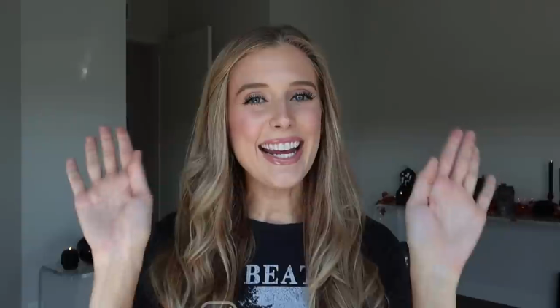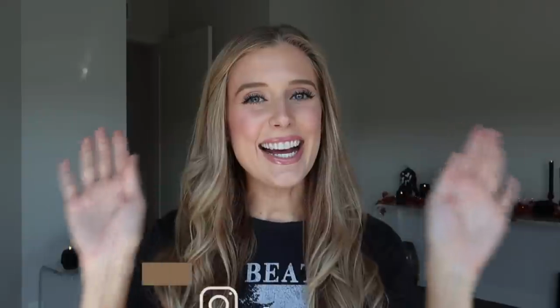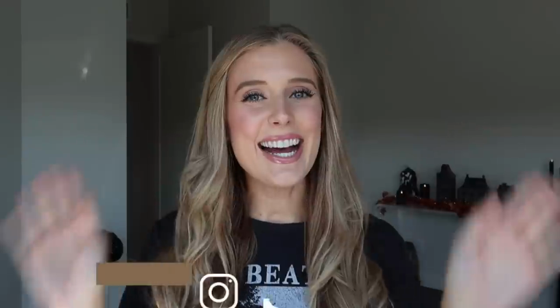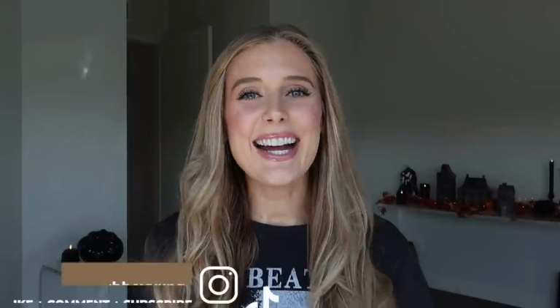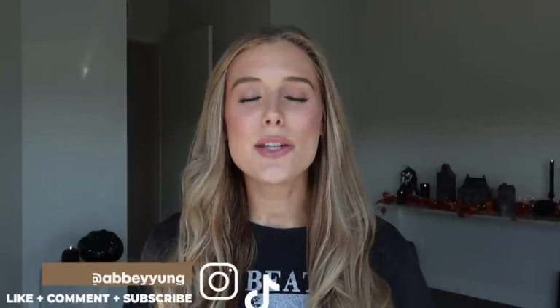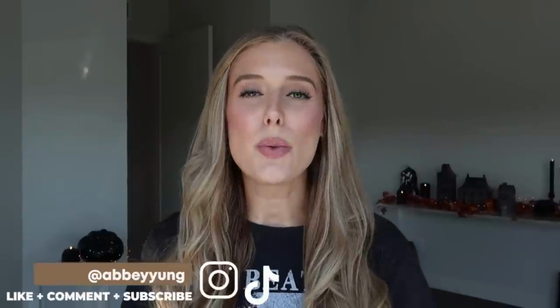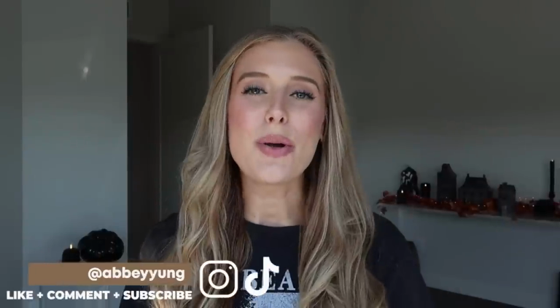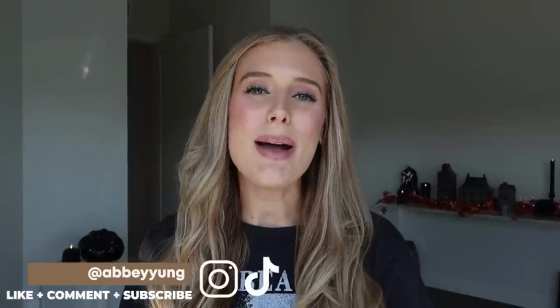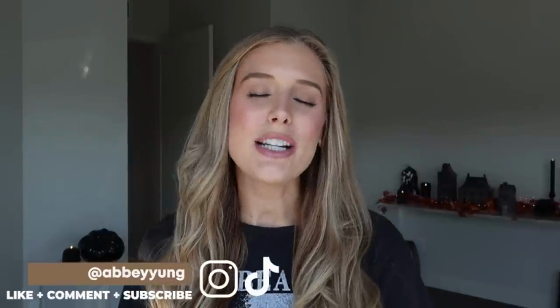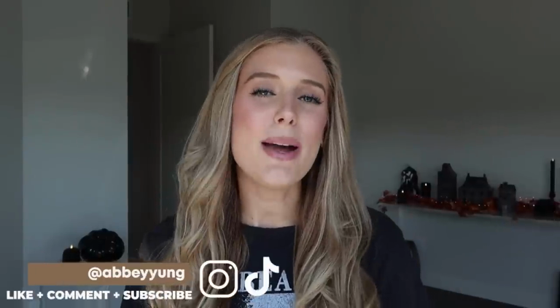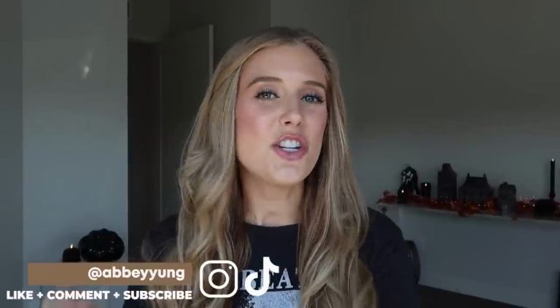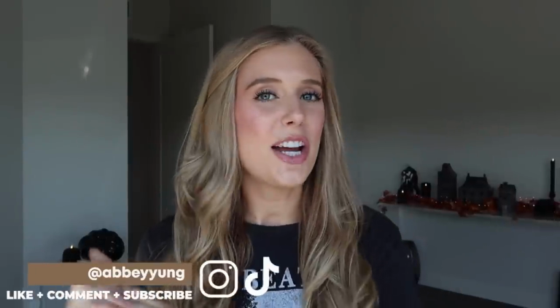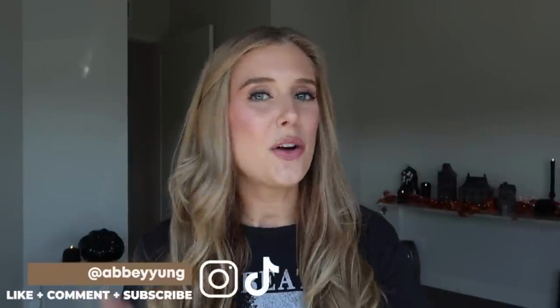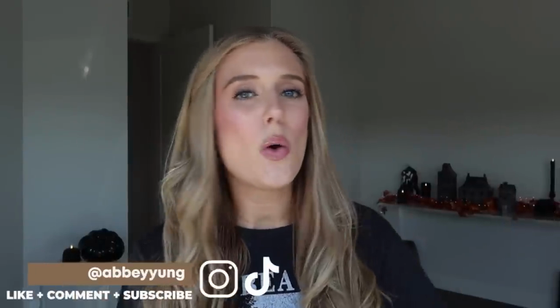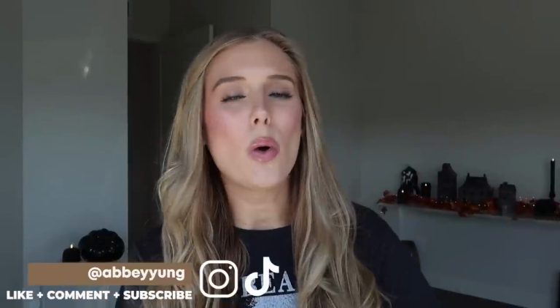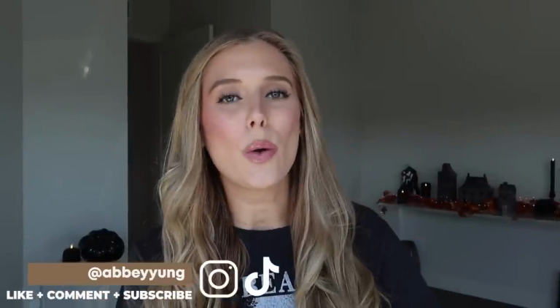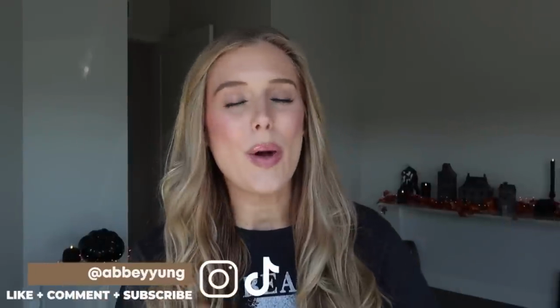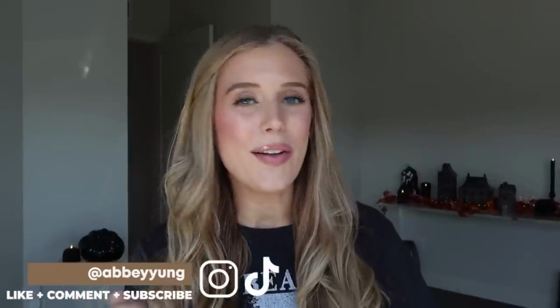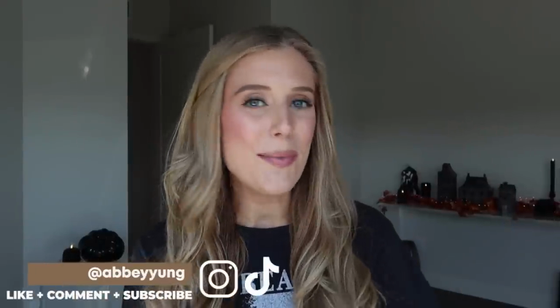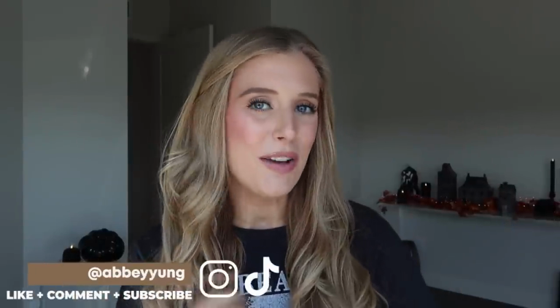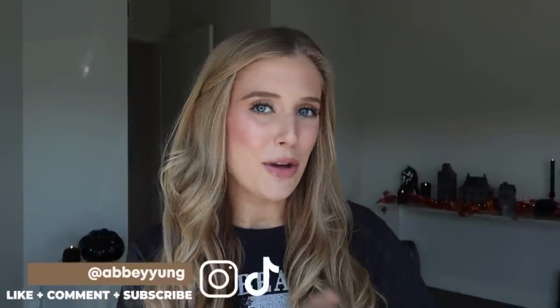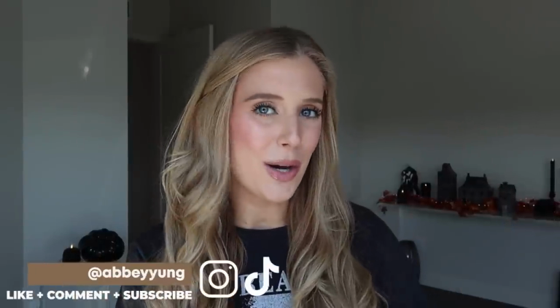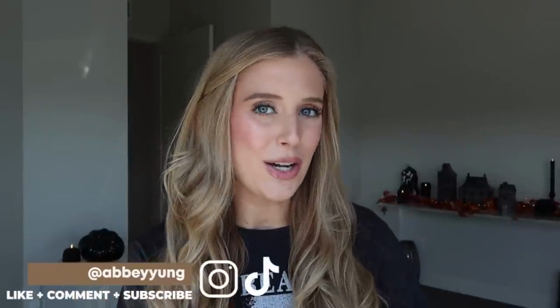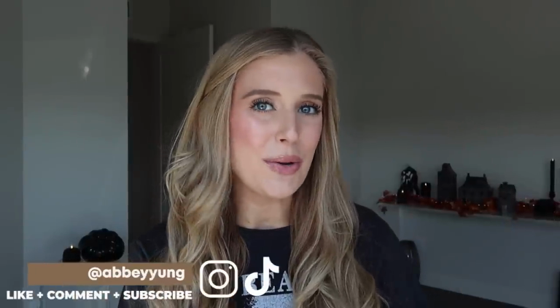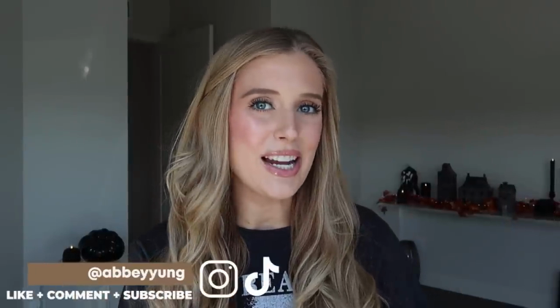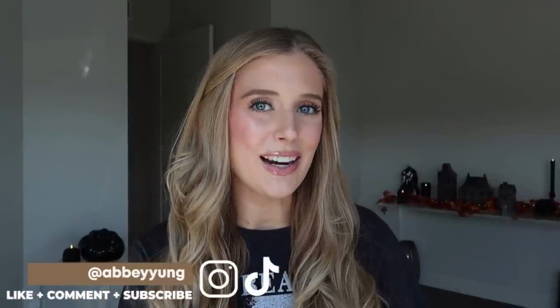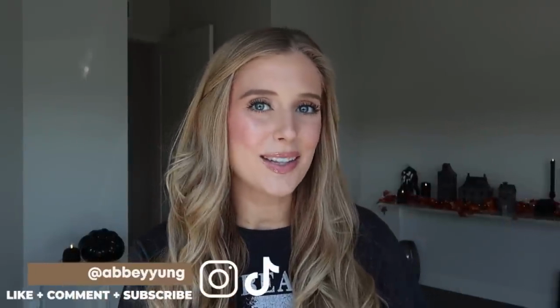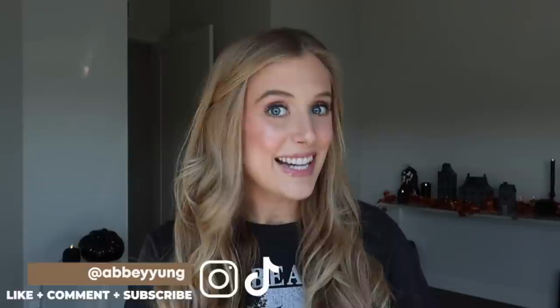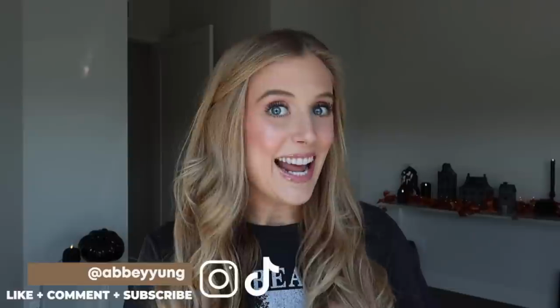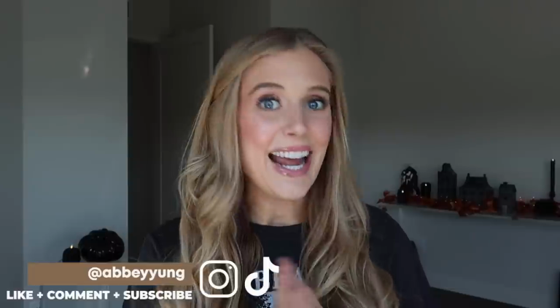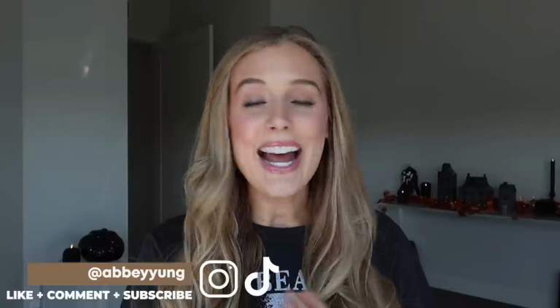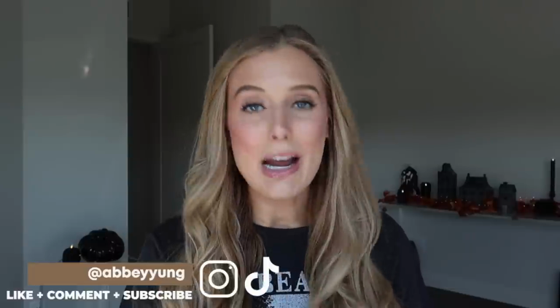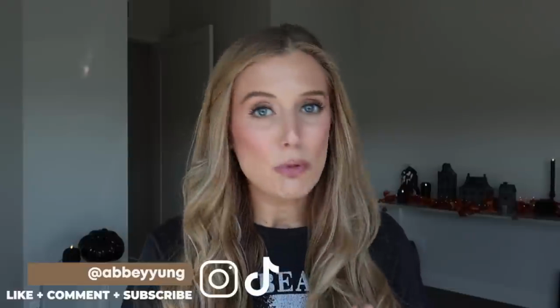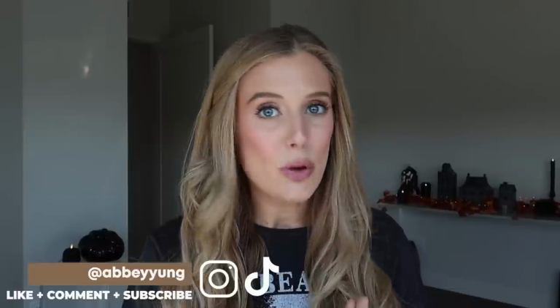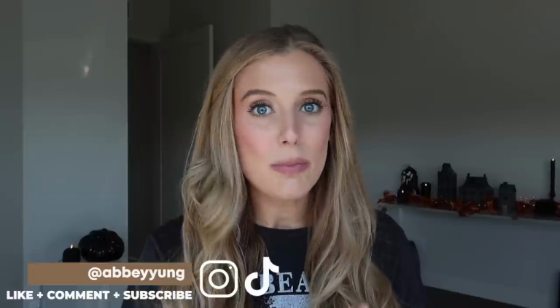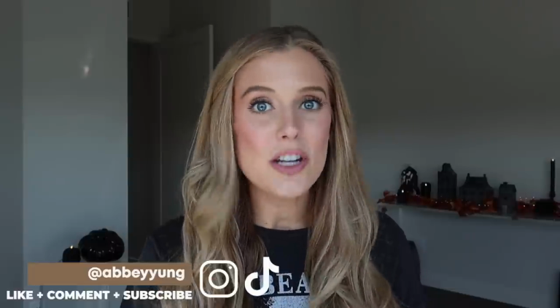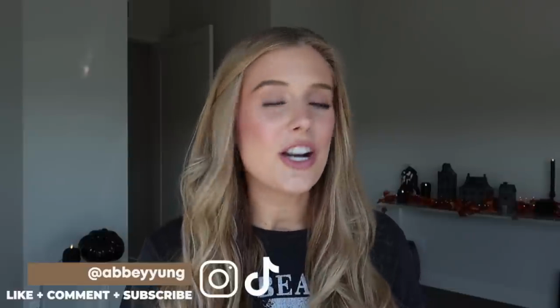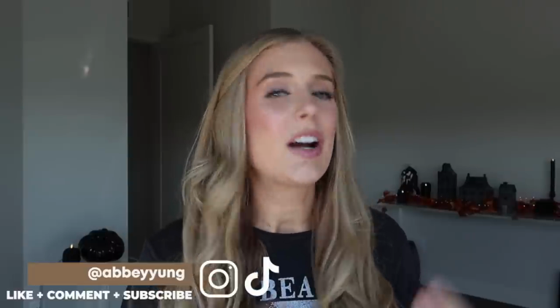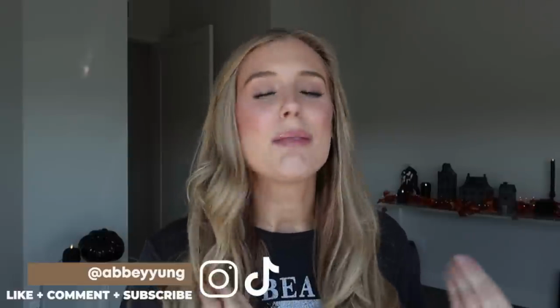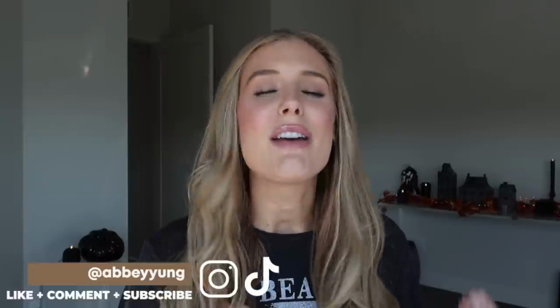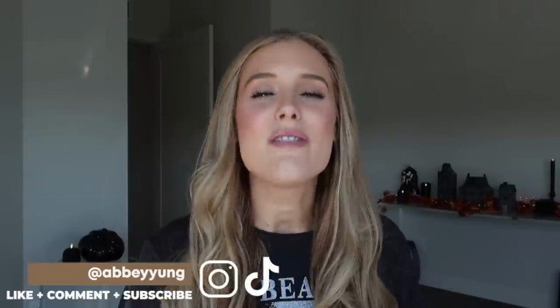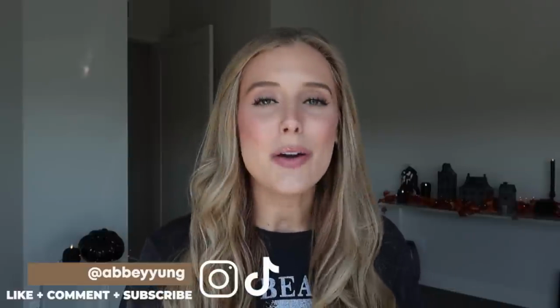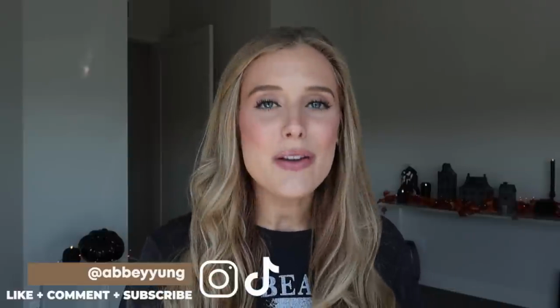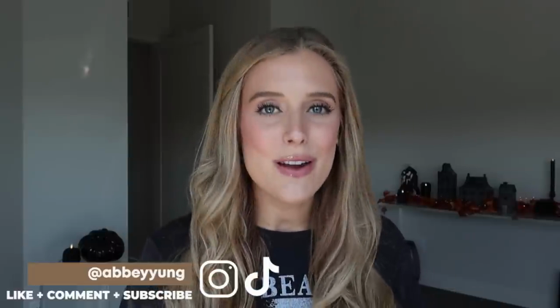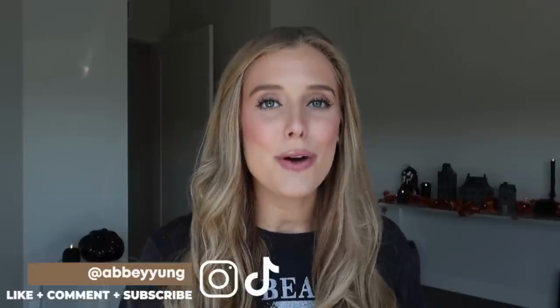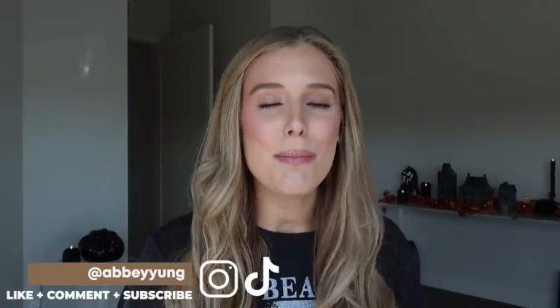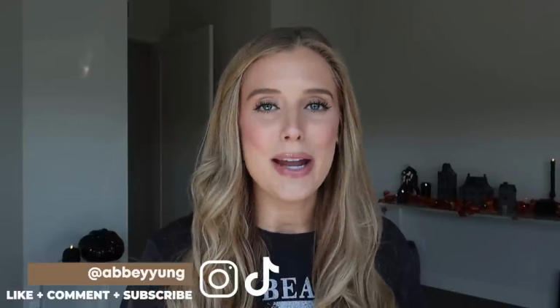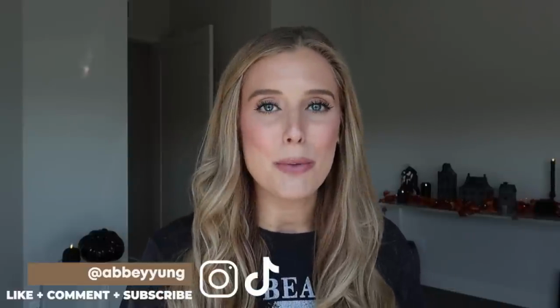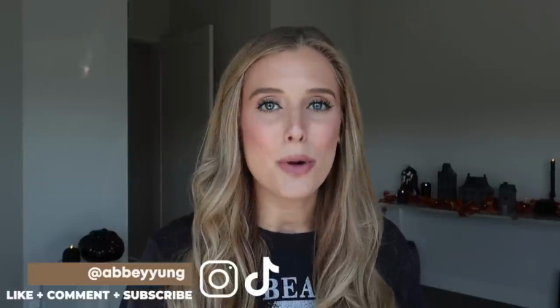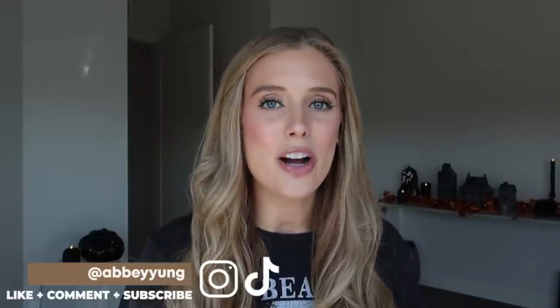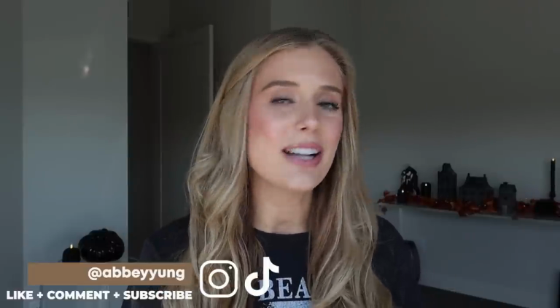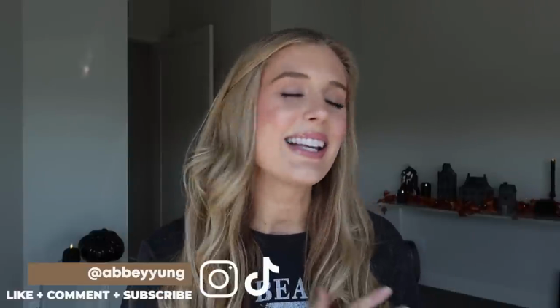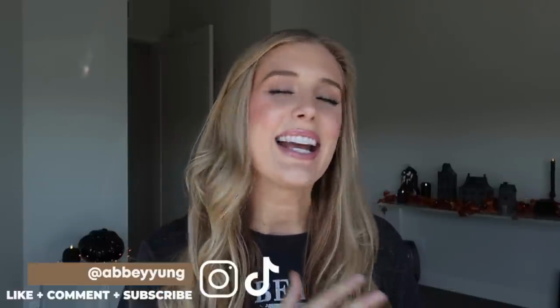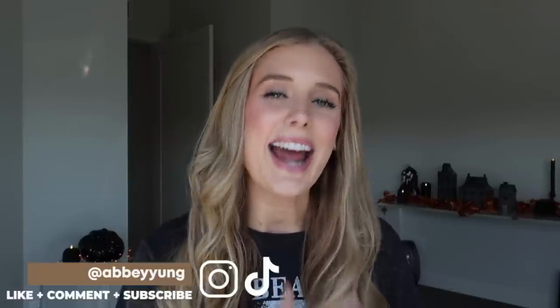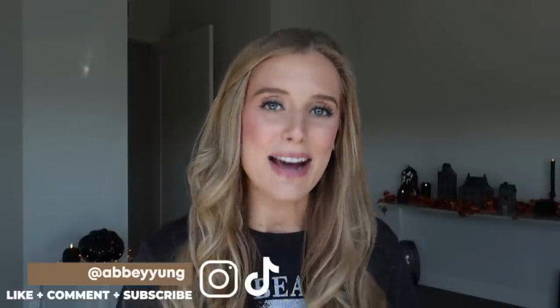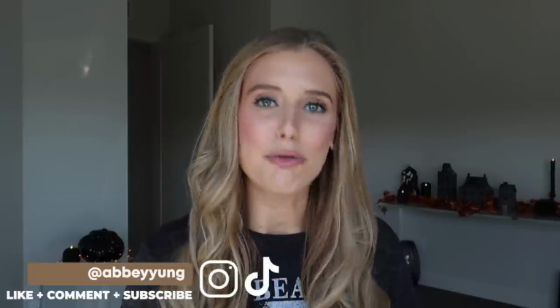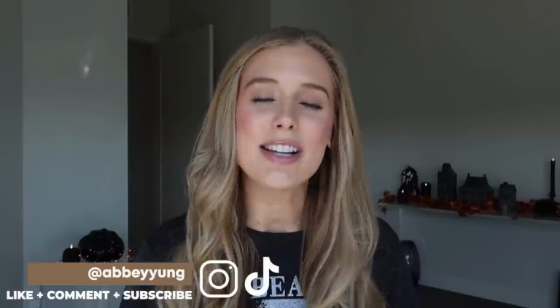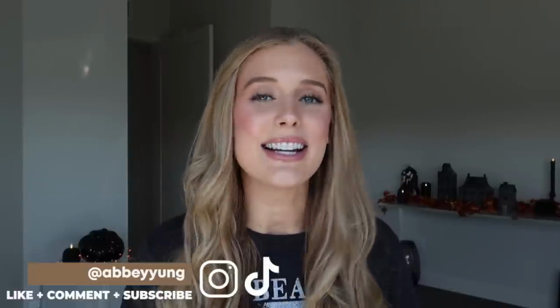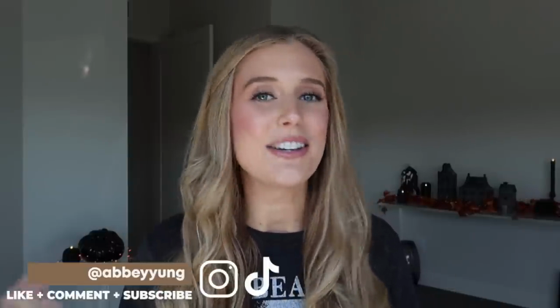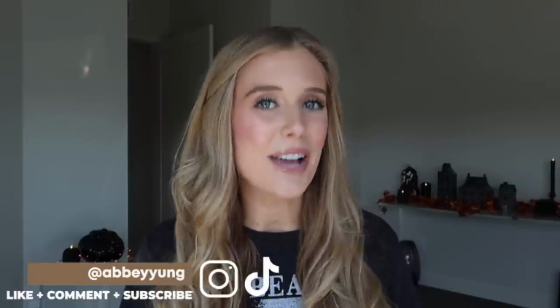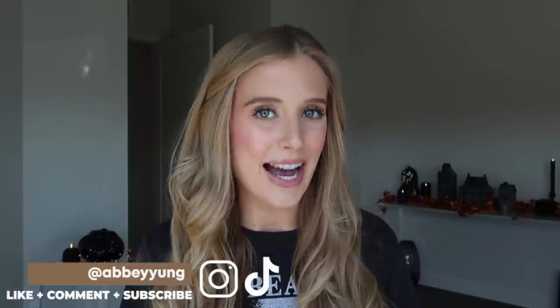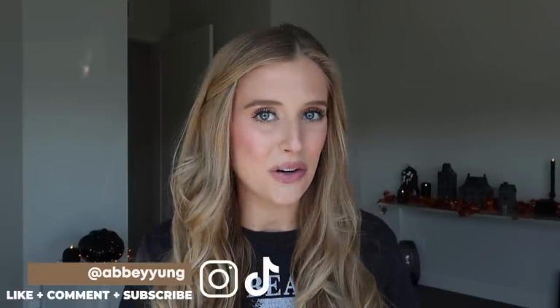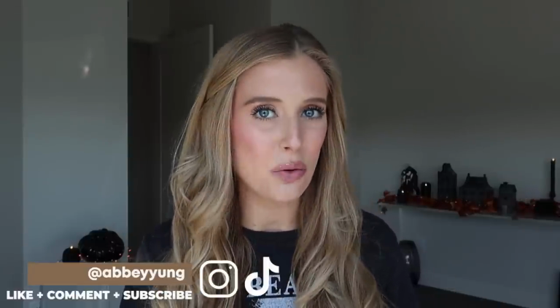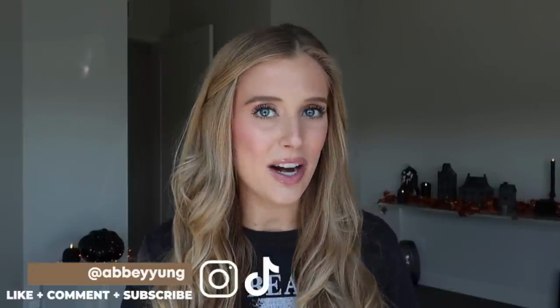Hey guys! Welcome back to my channel, or welcome if you are new here. Today I'm going to be sharing my very favorite makeup products in every single category.